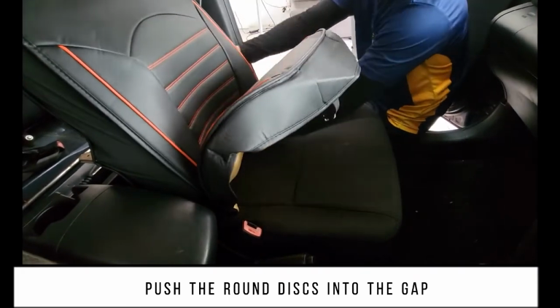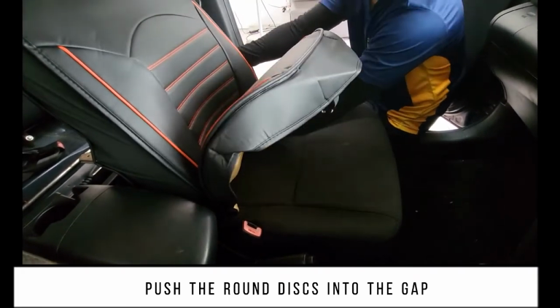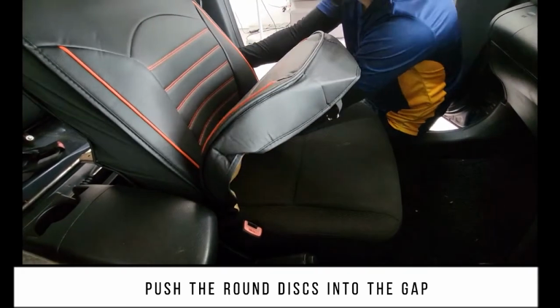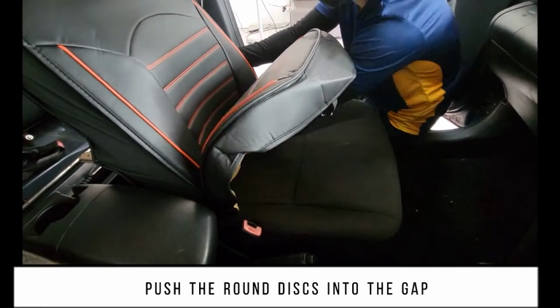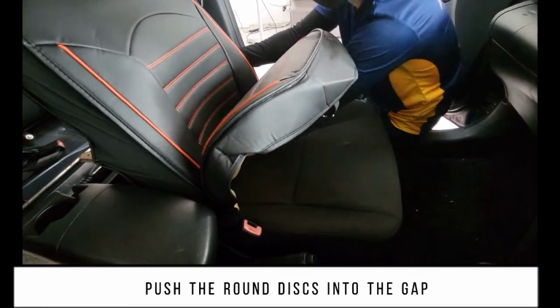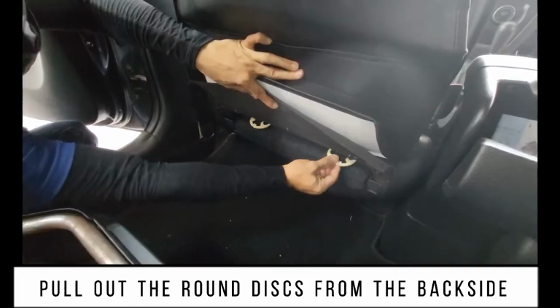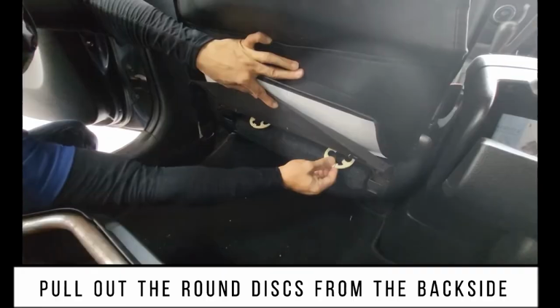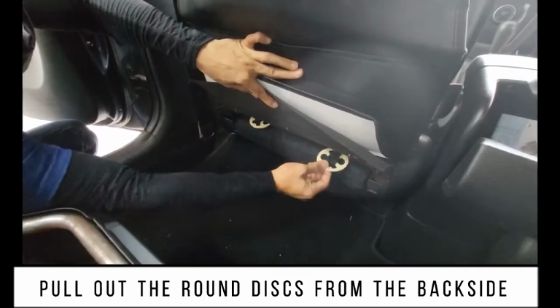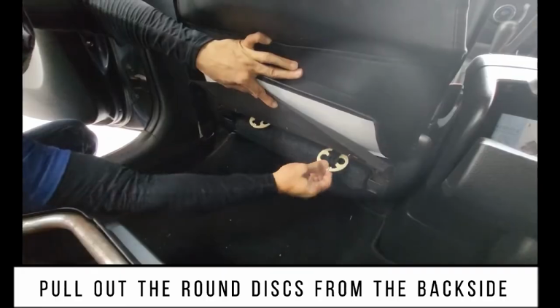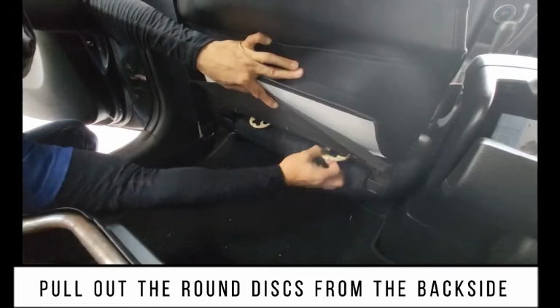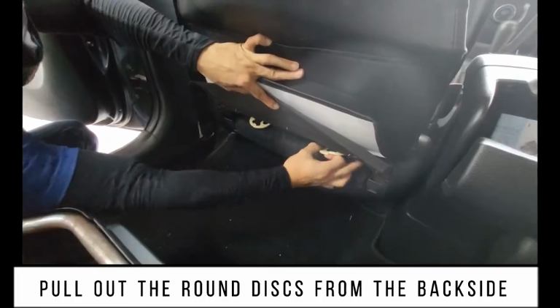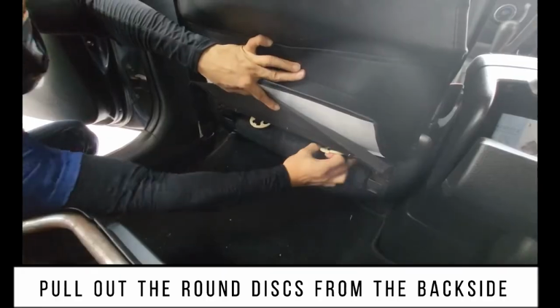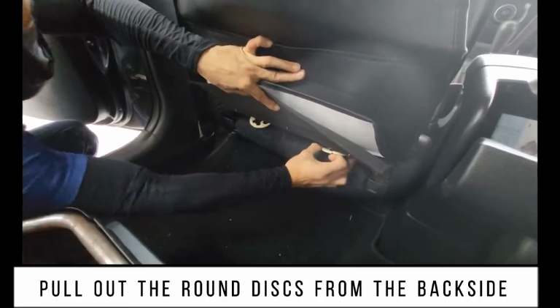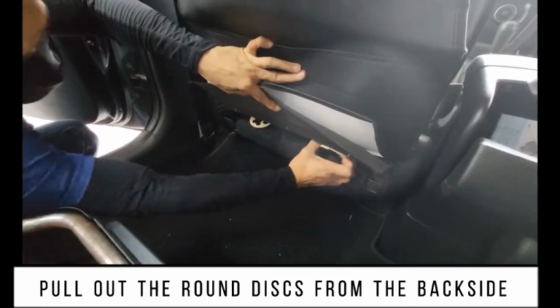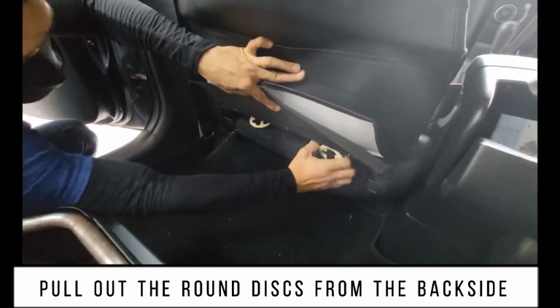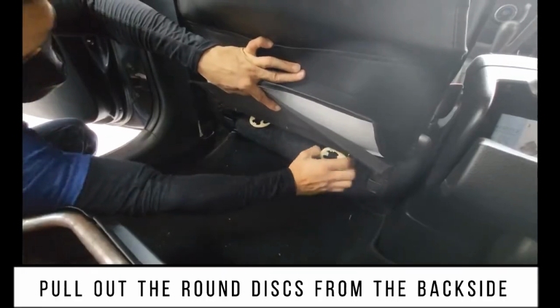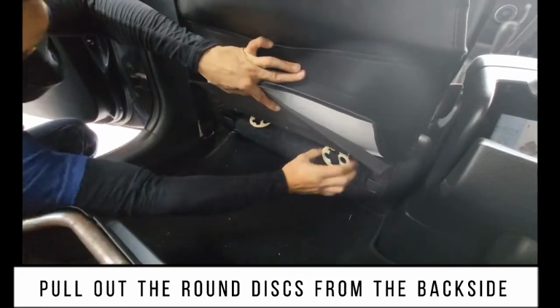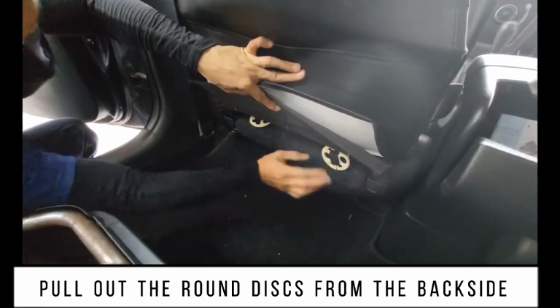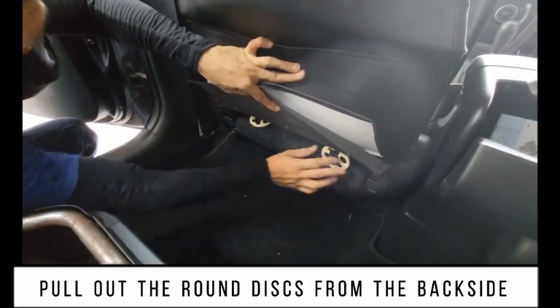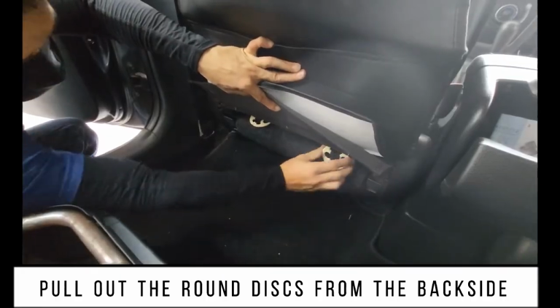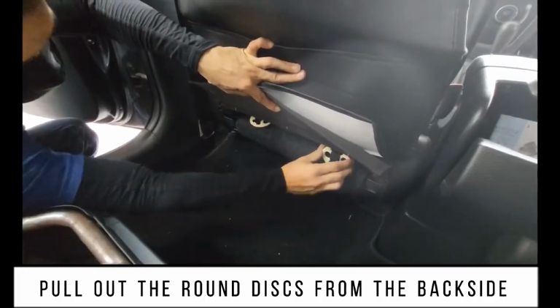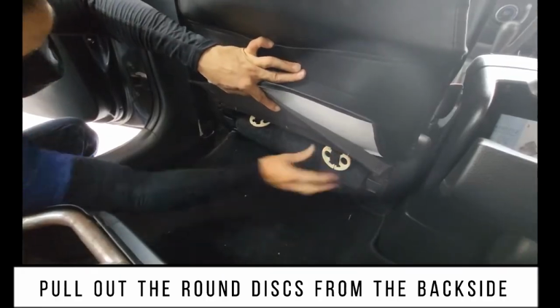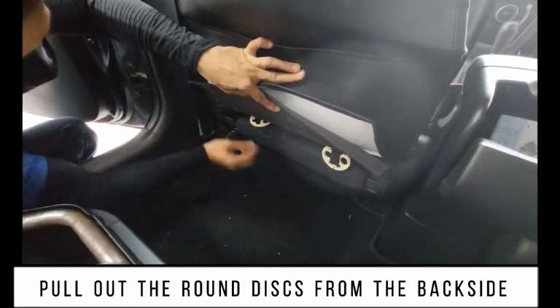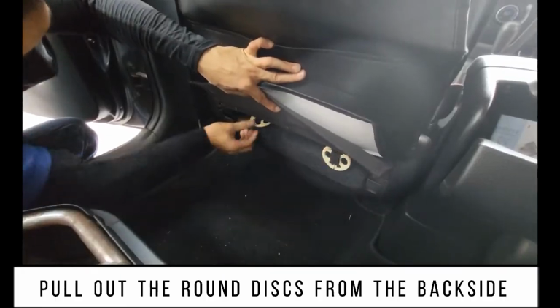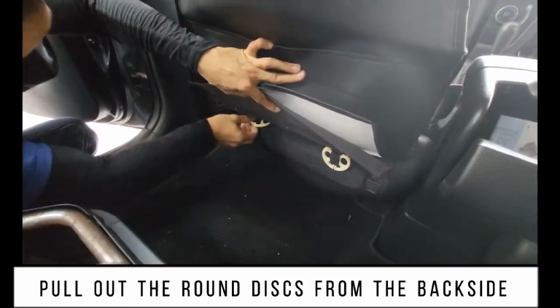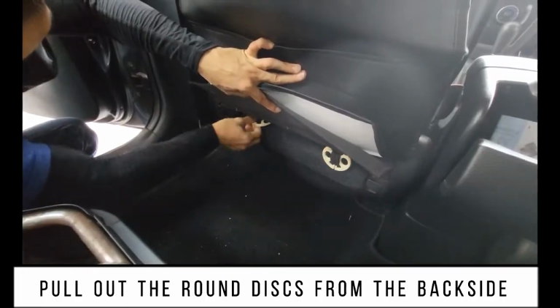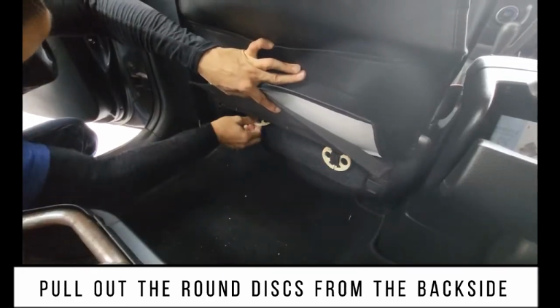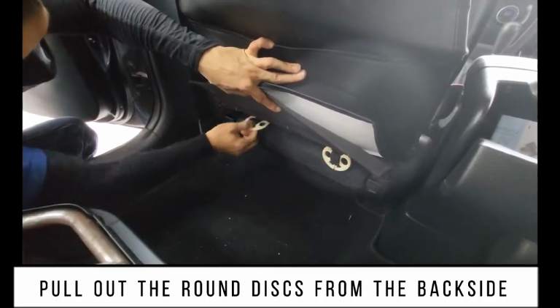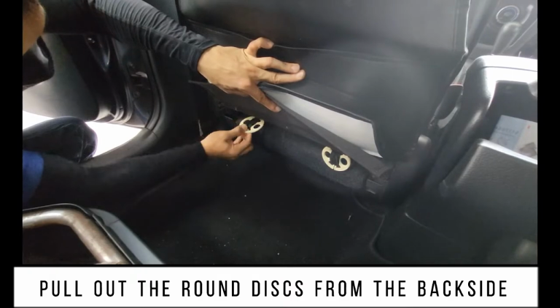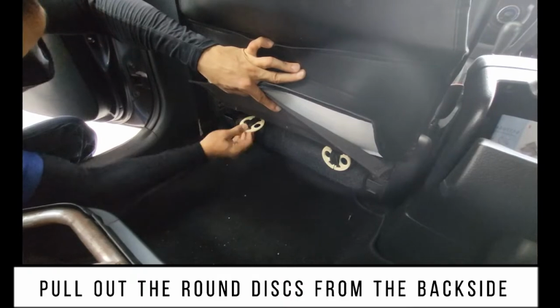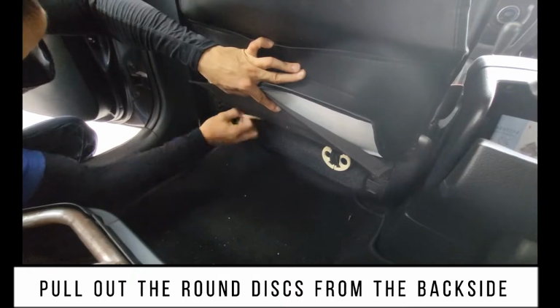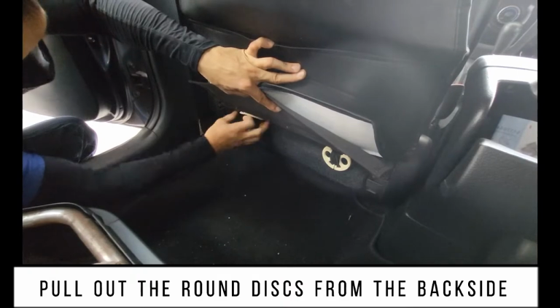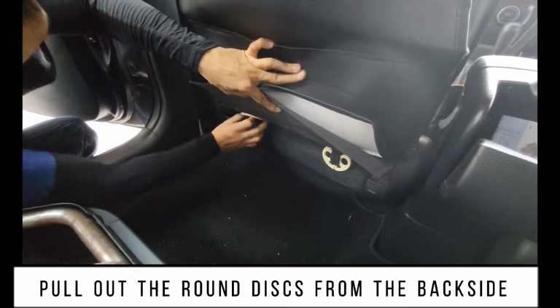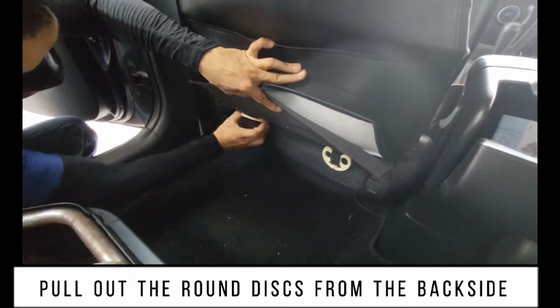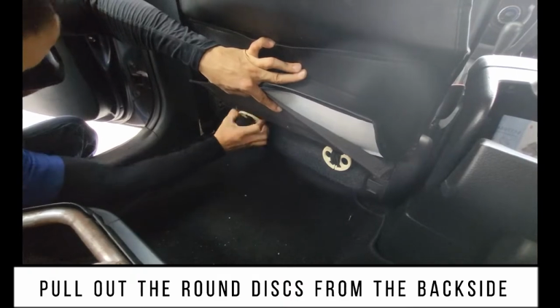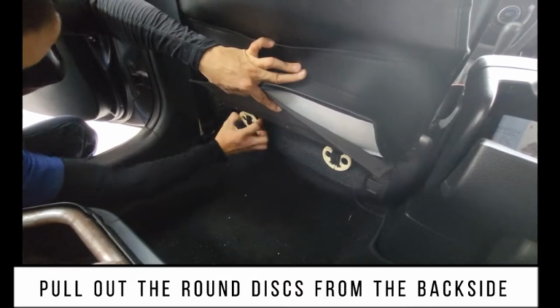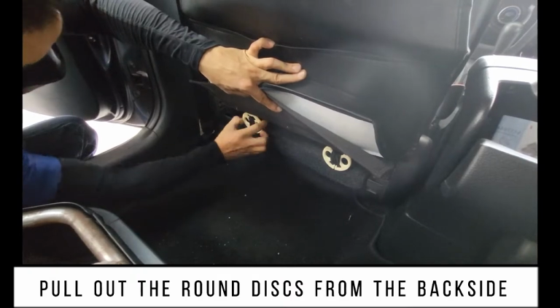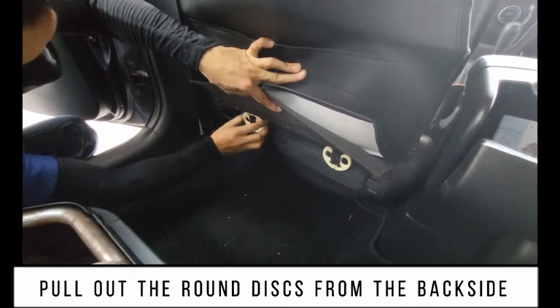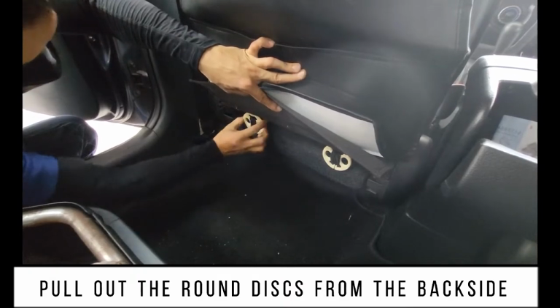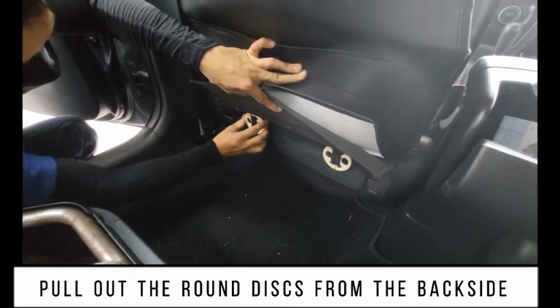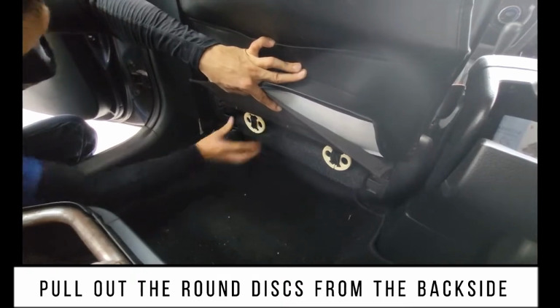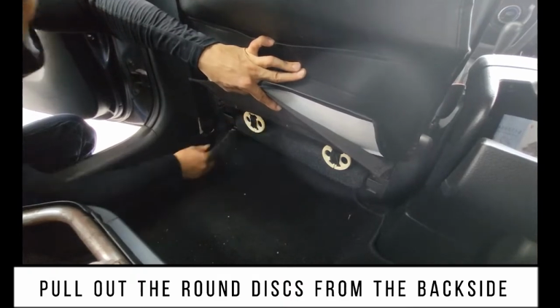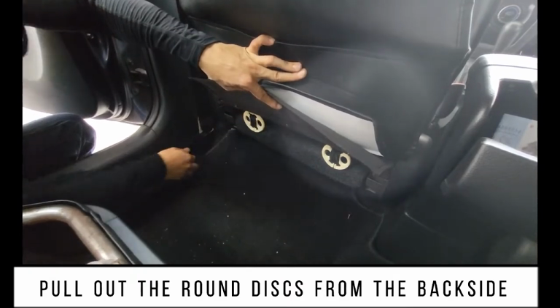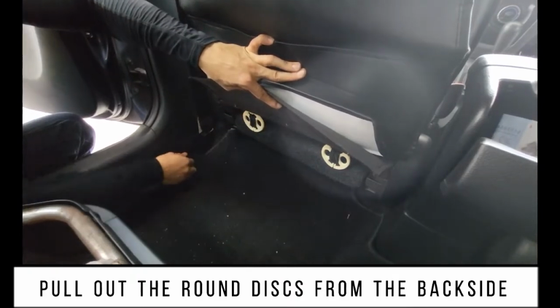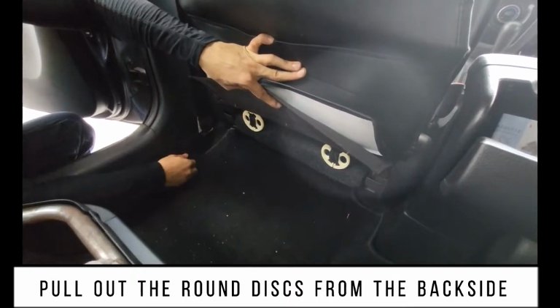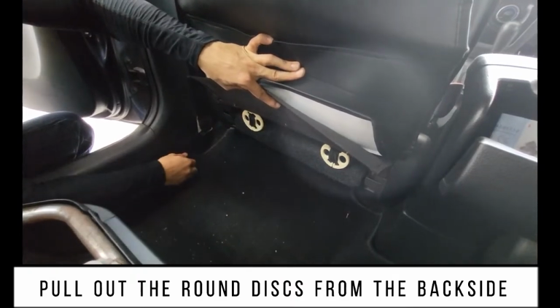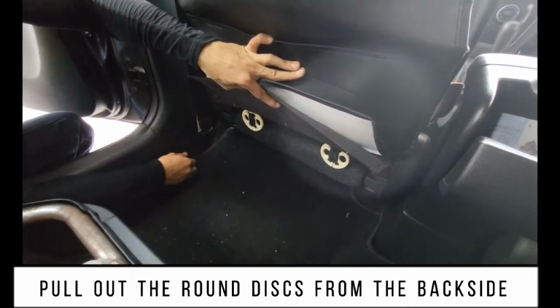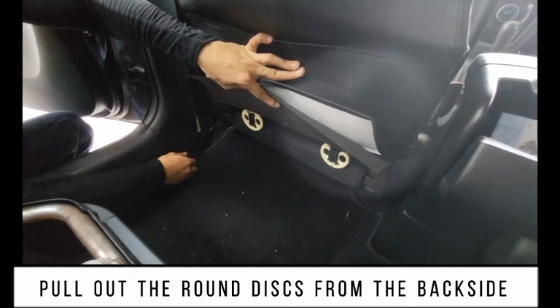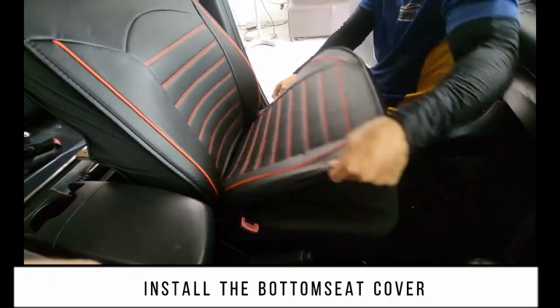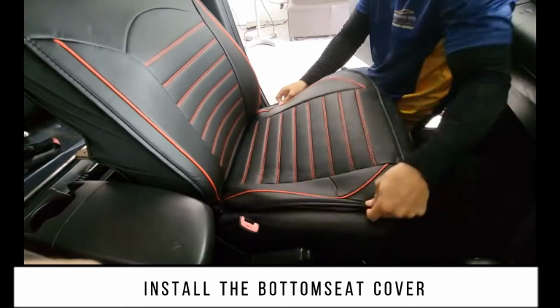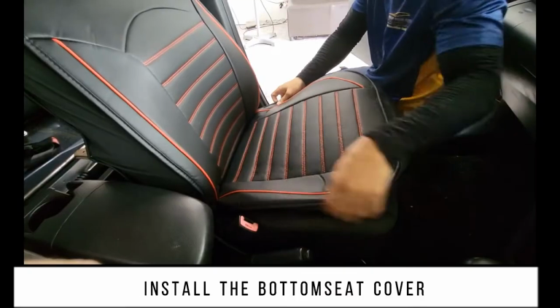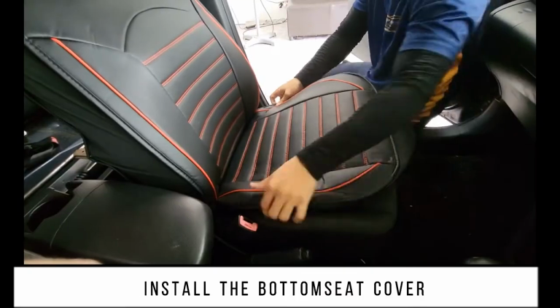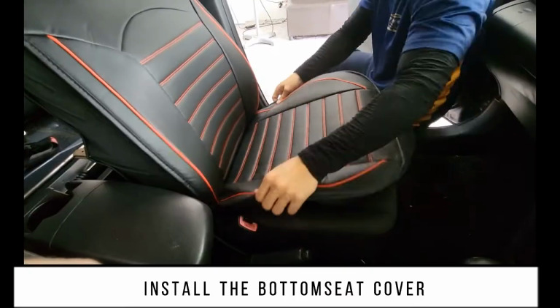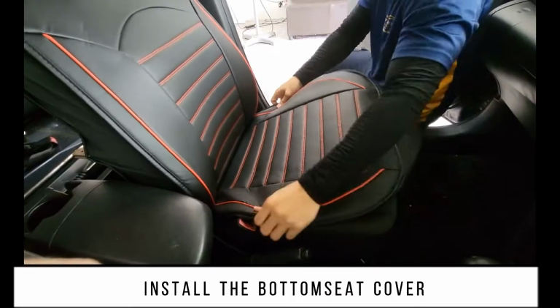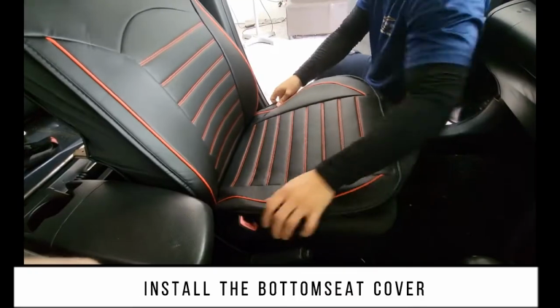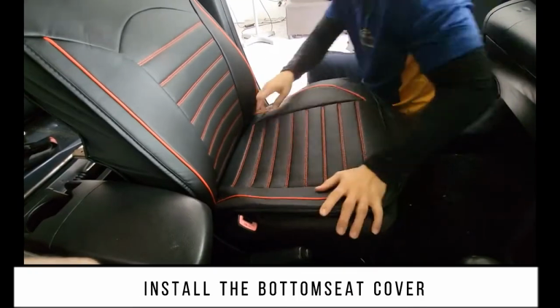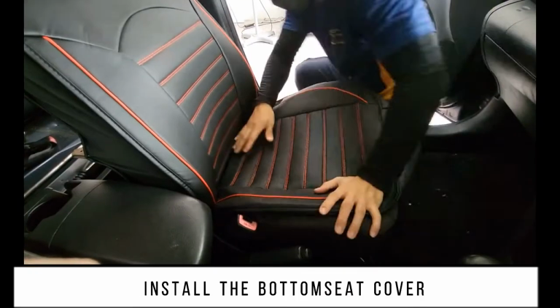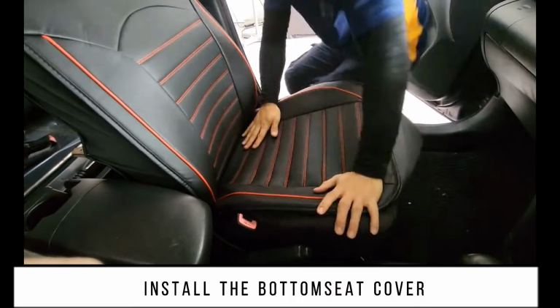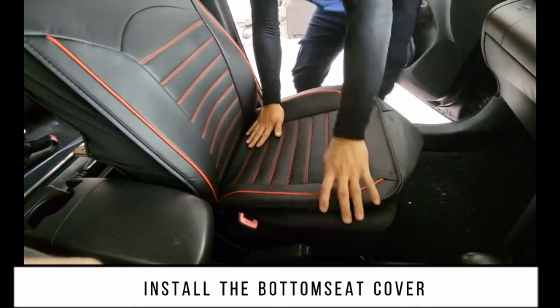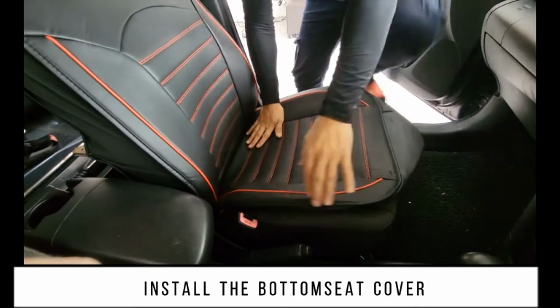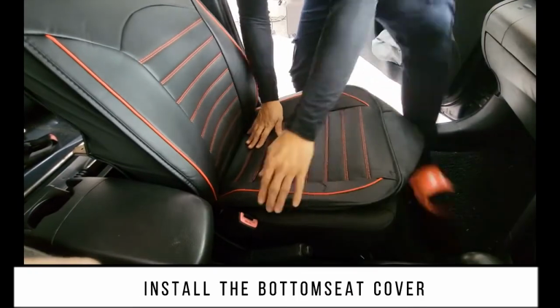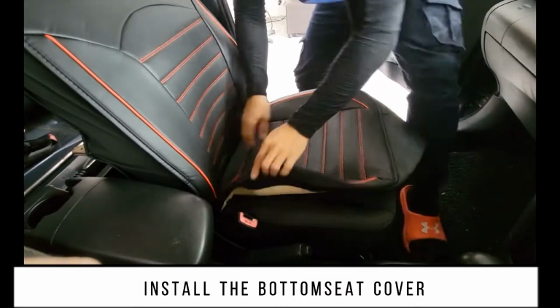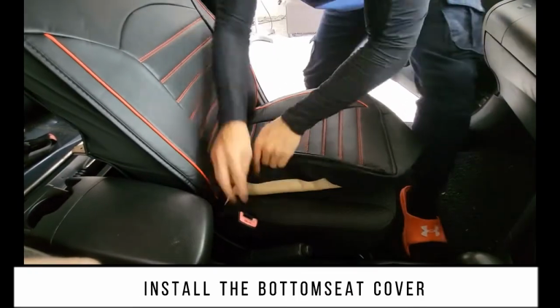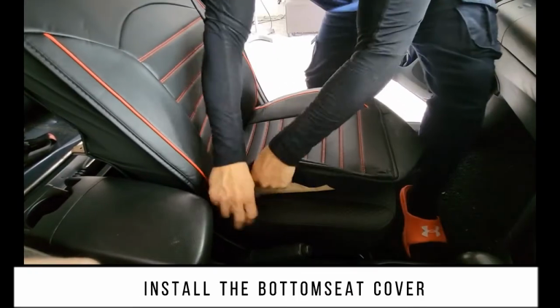Pull out the round discs from the back side. Install the bottom seat cover.